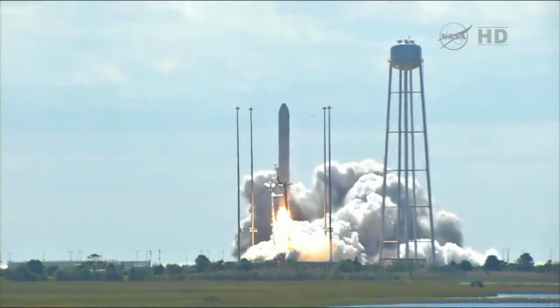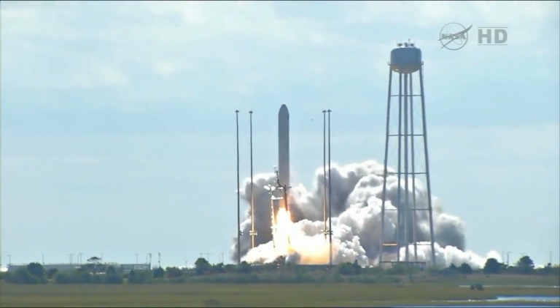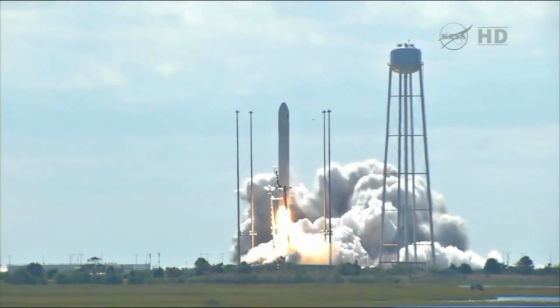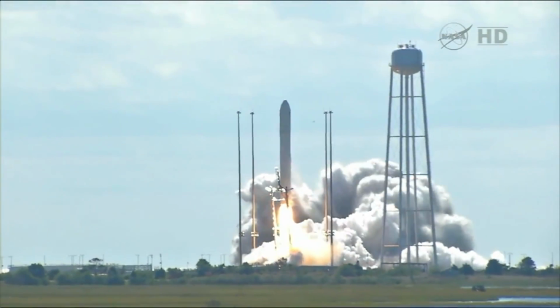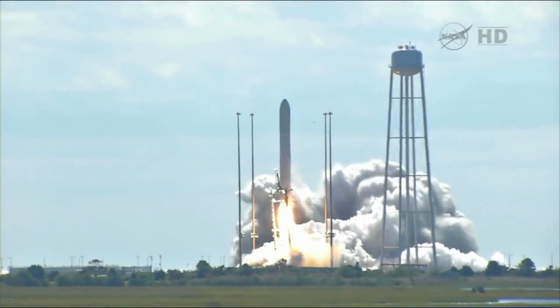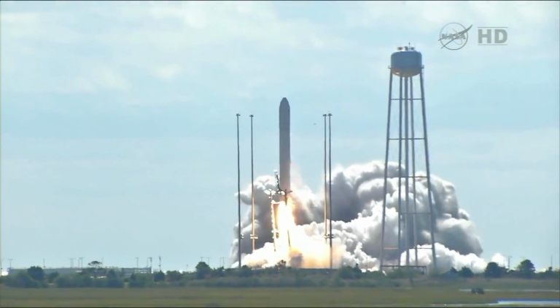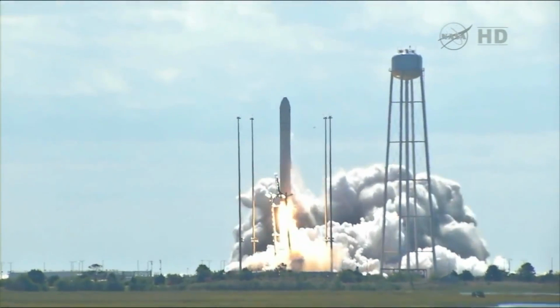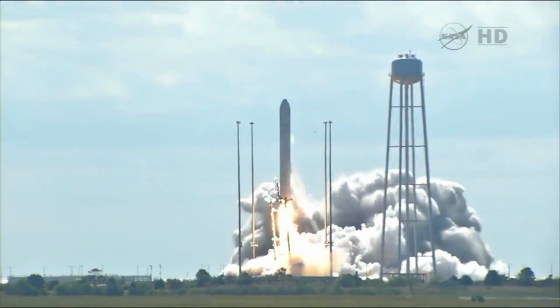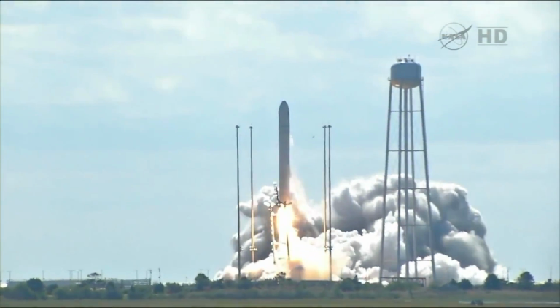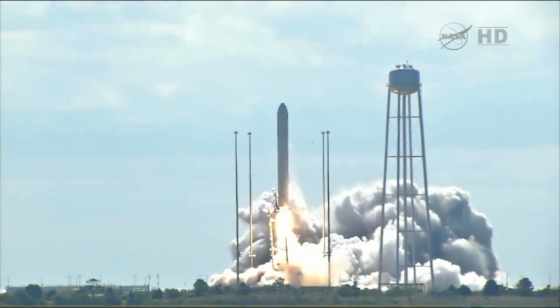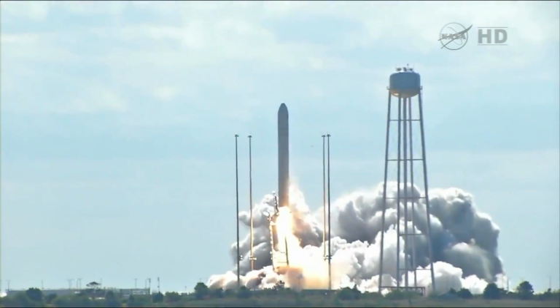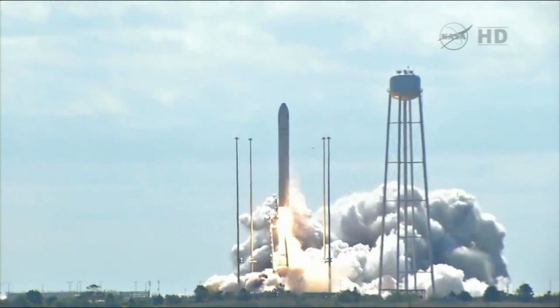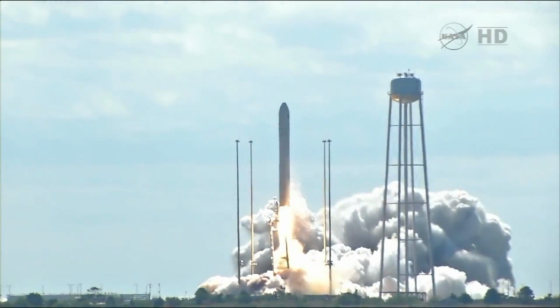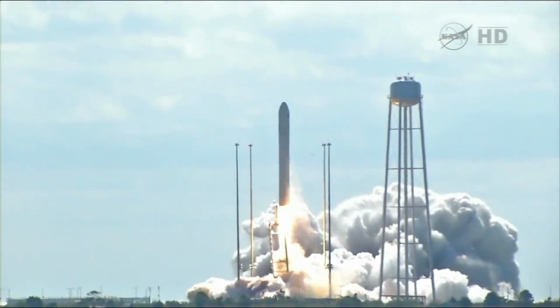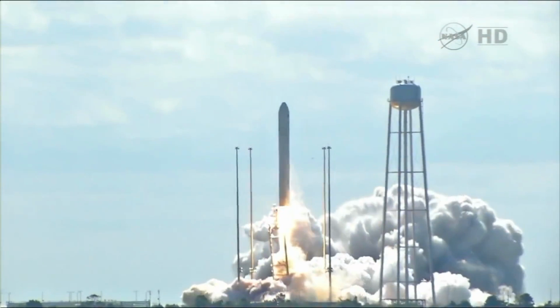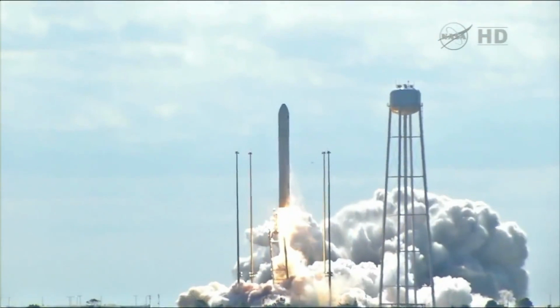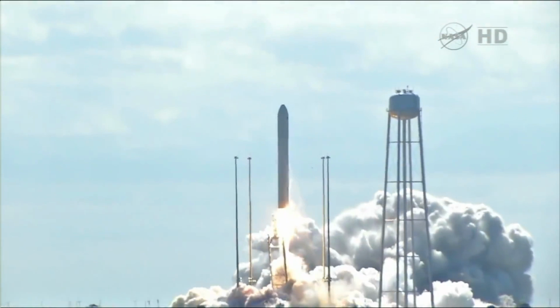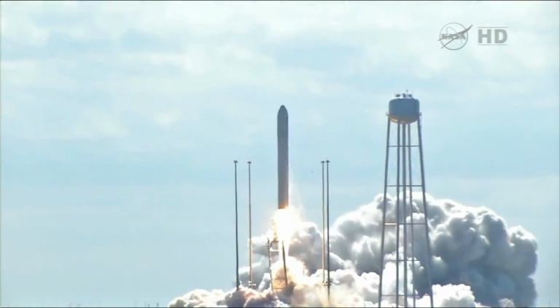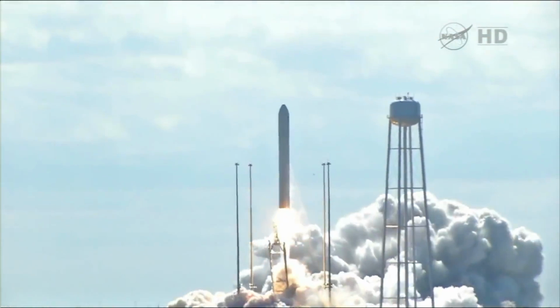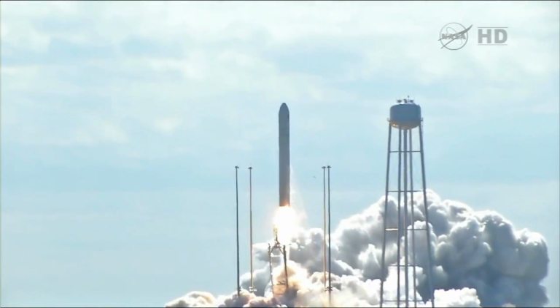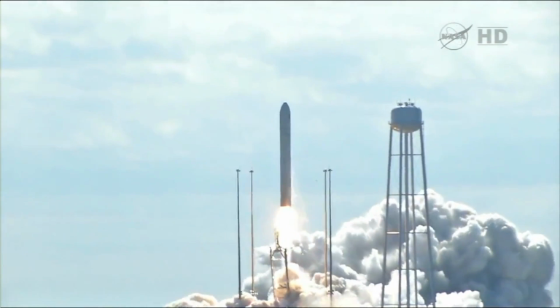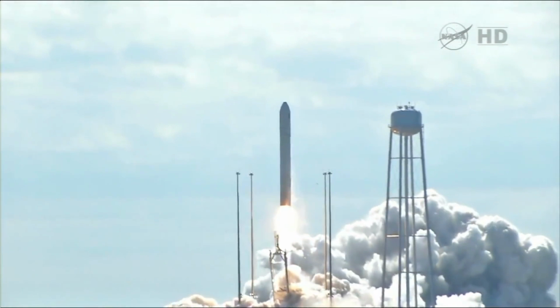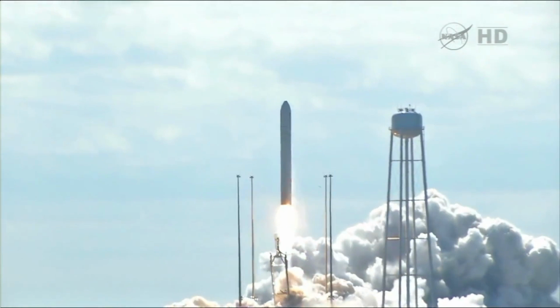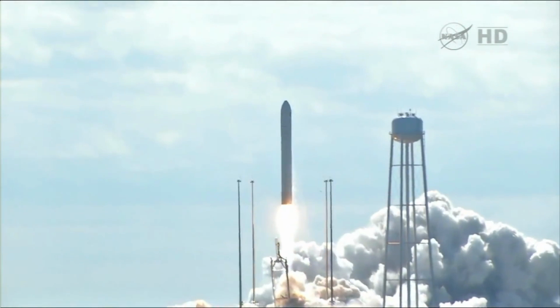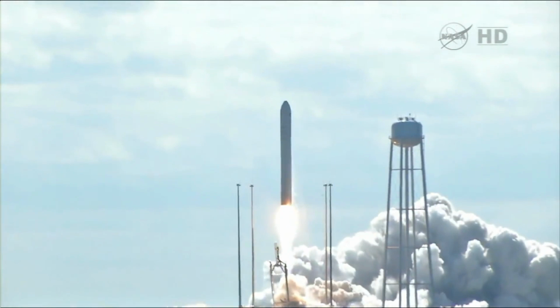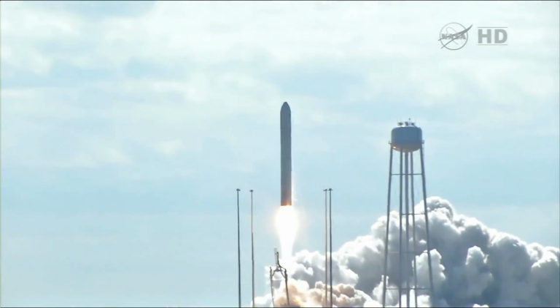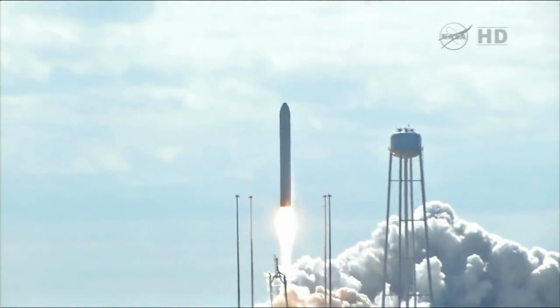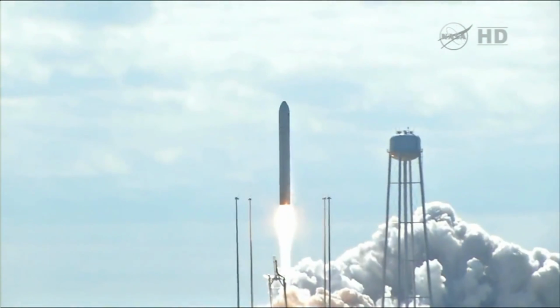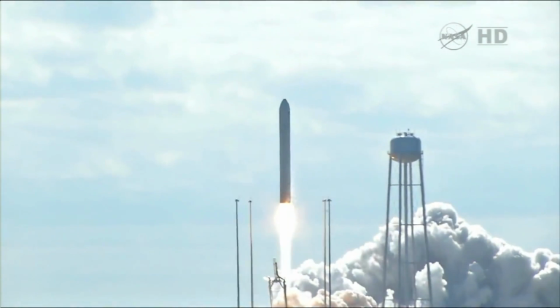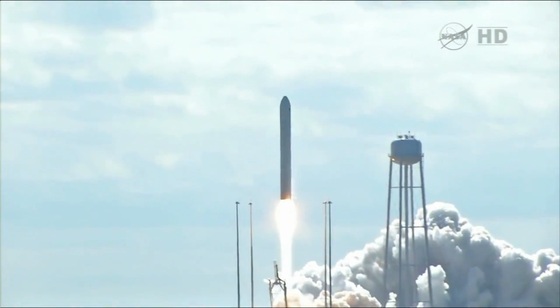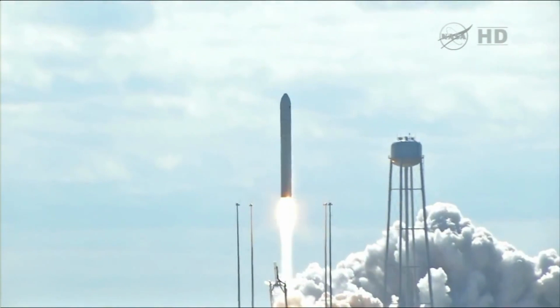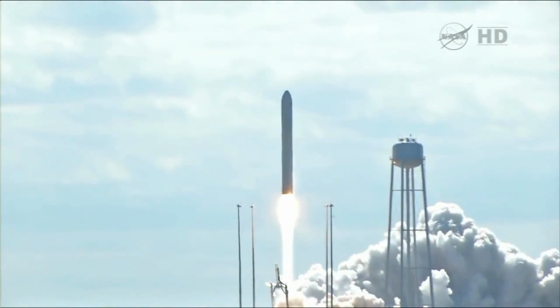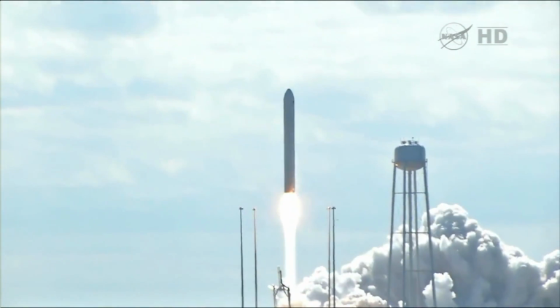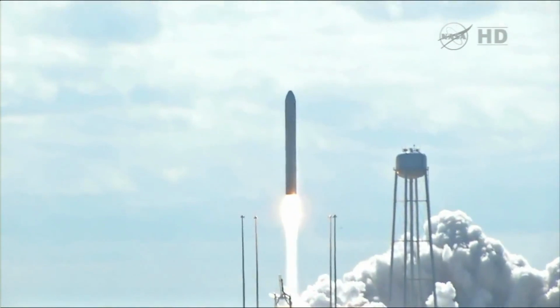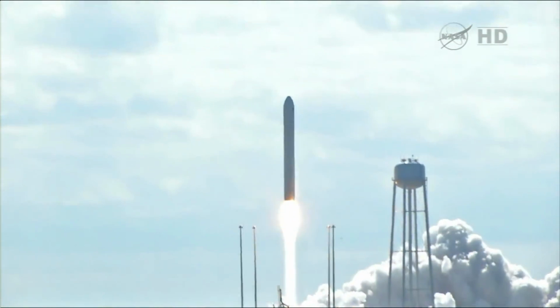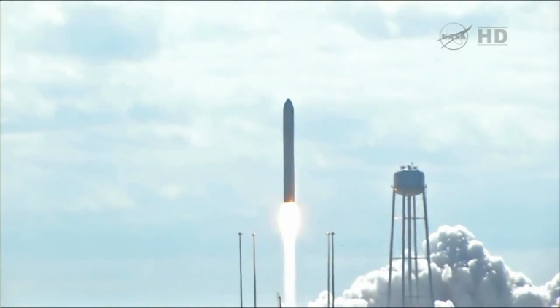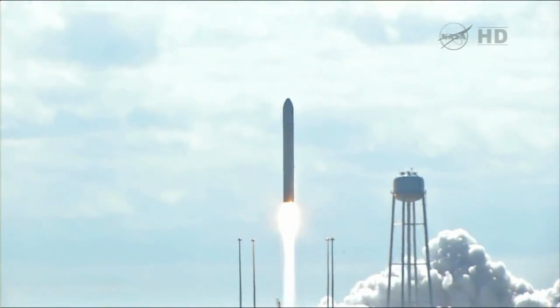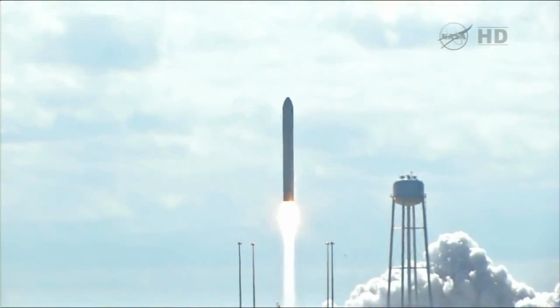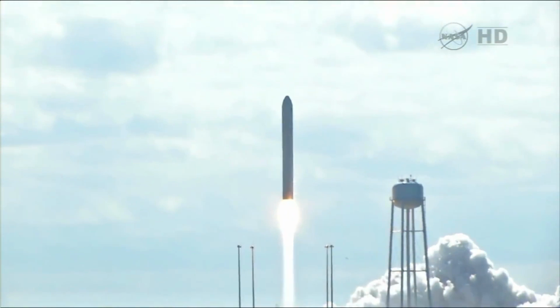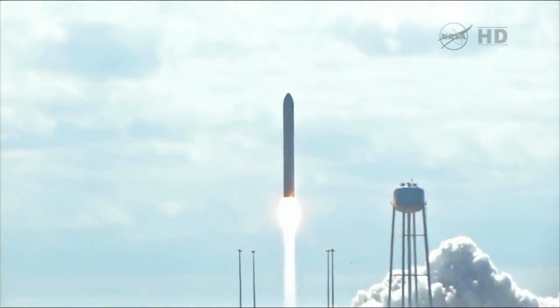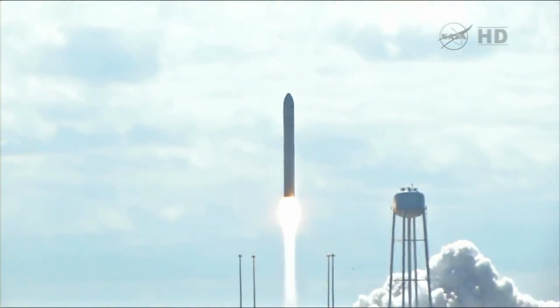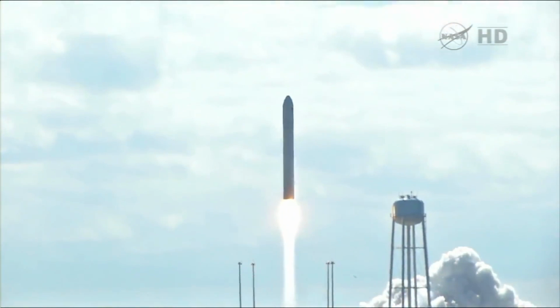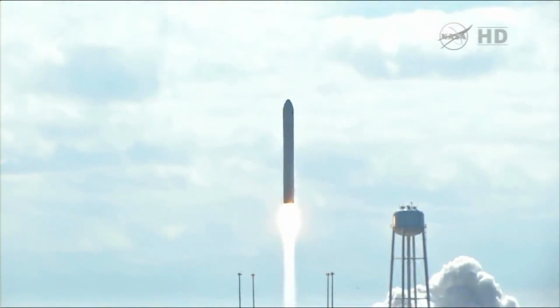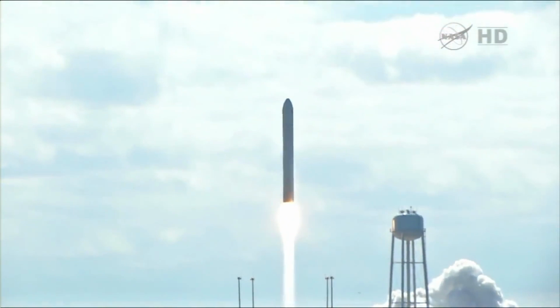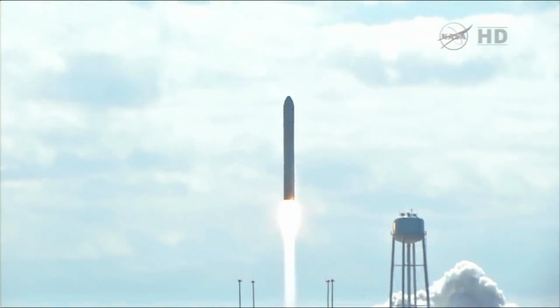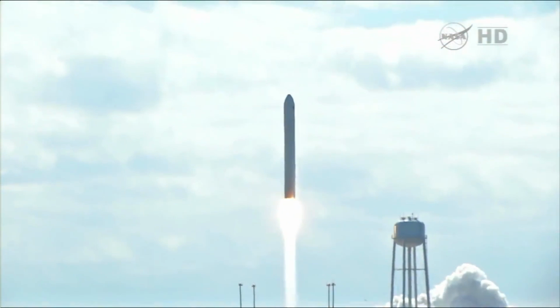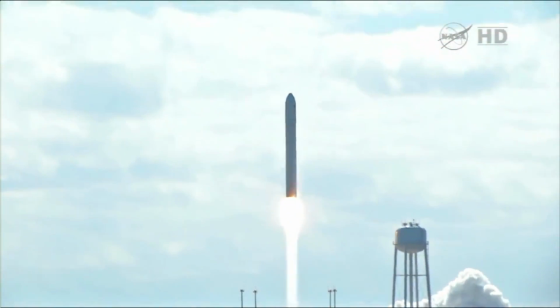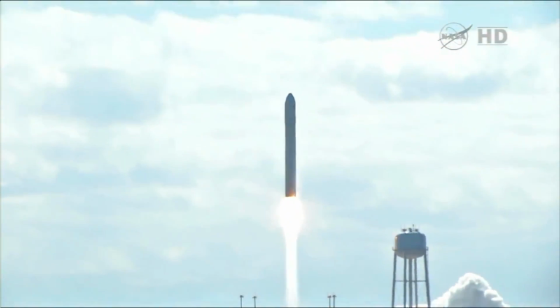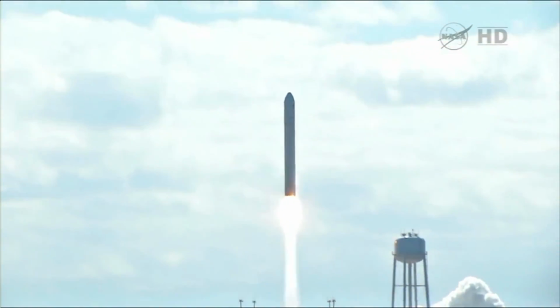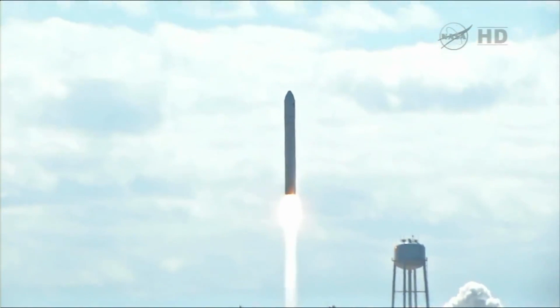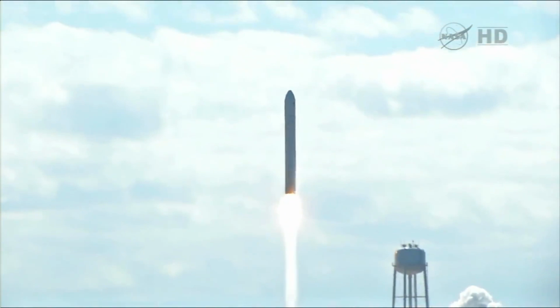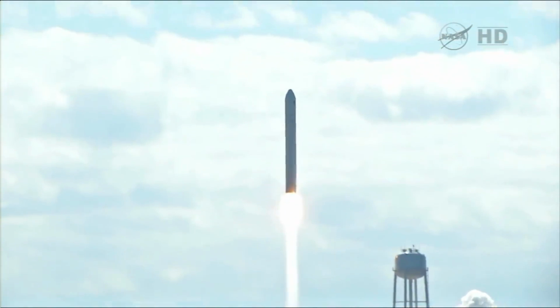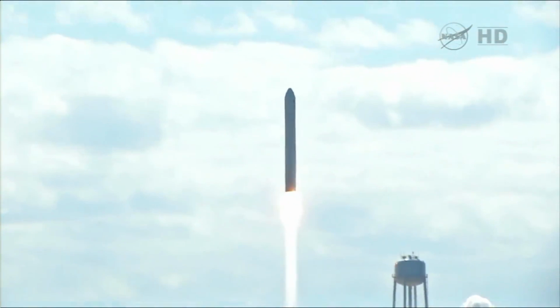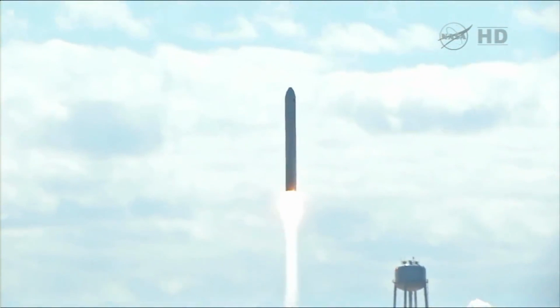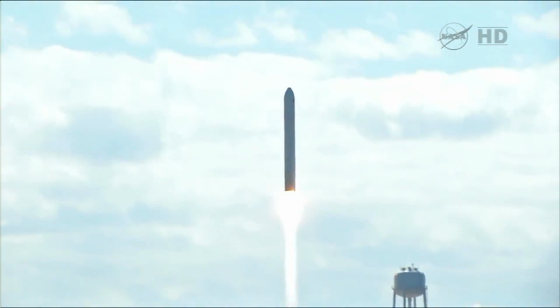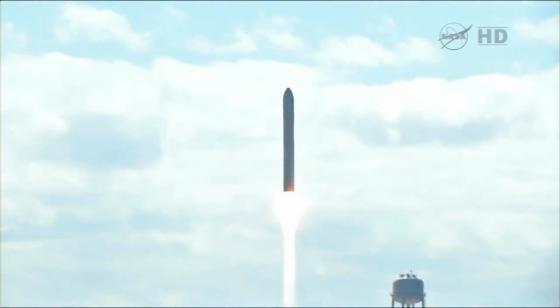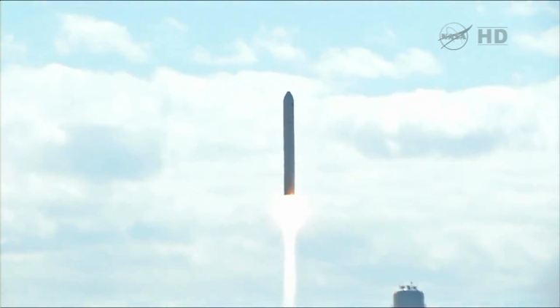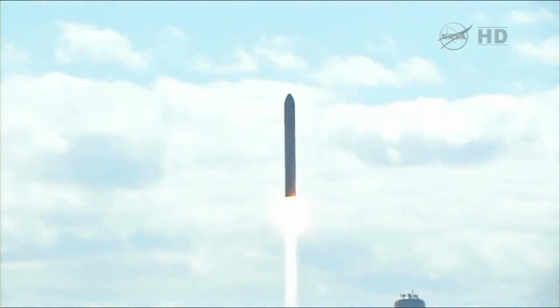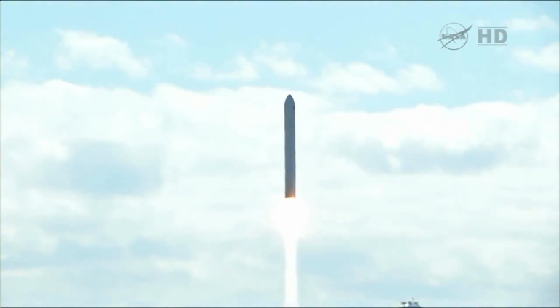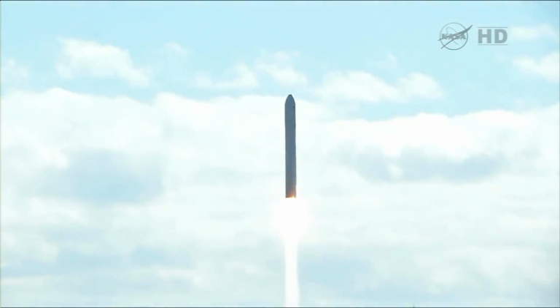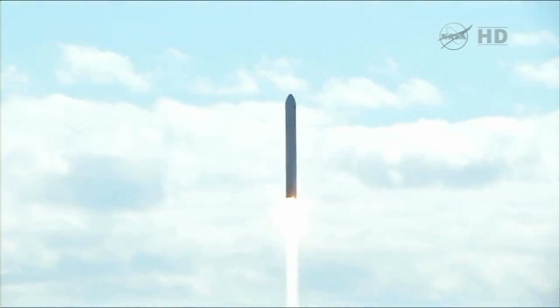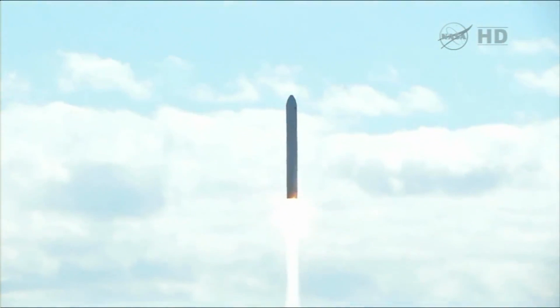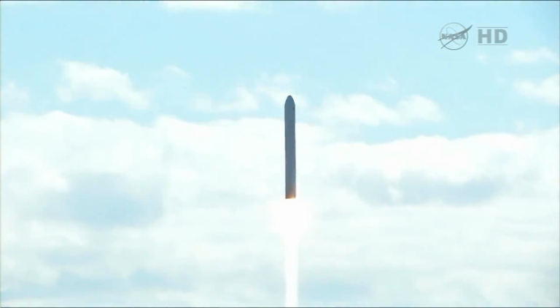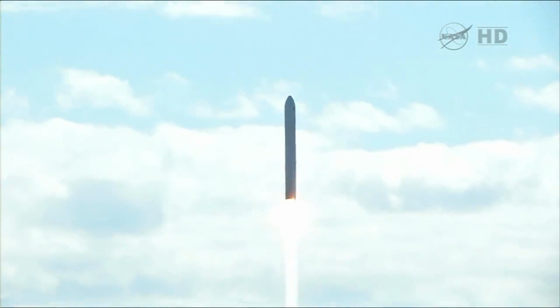And we have liftoff of Antares, beginning the journey of the Cygnus cargo vehicle to the International Space Station.